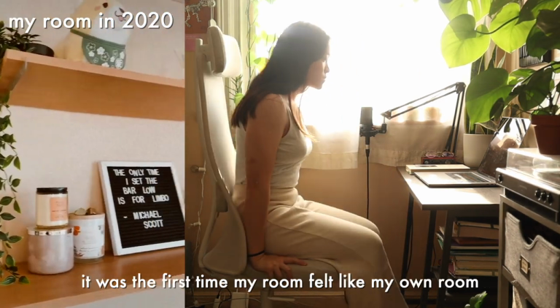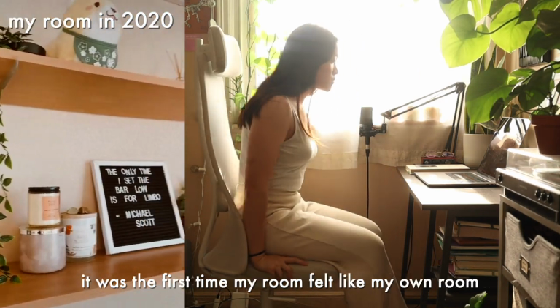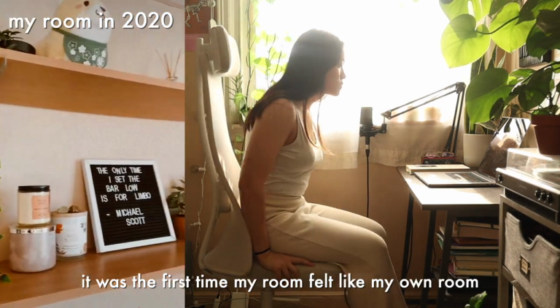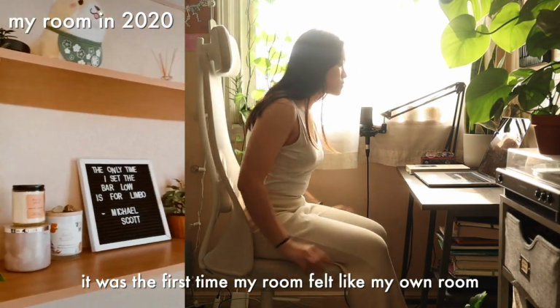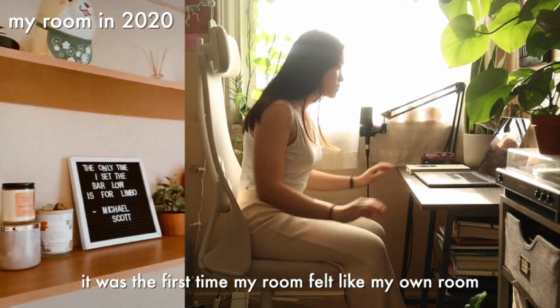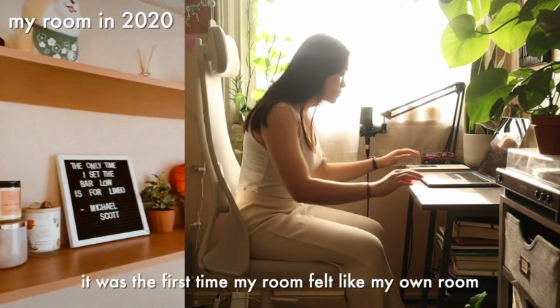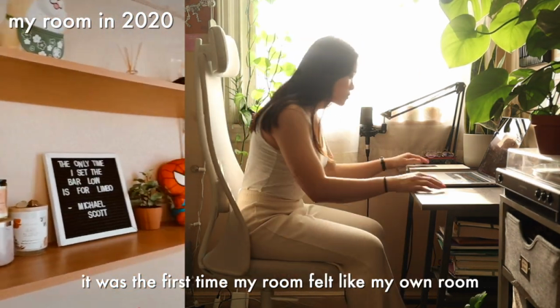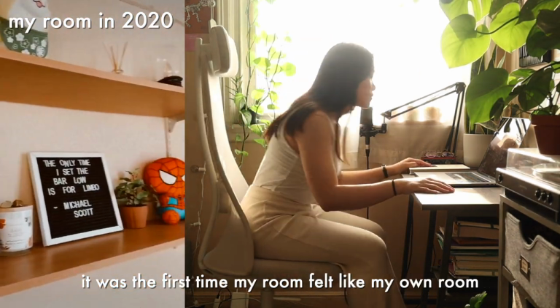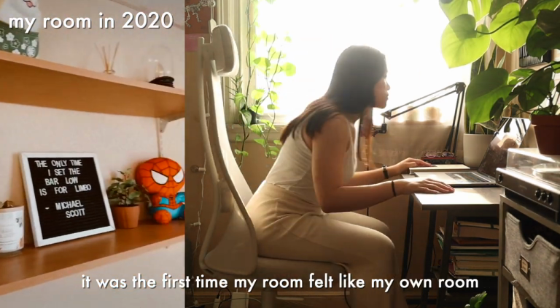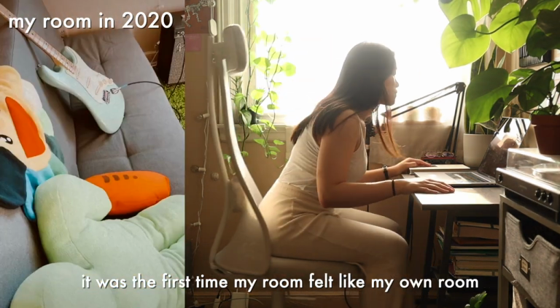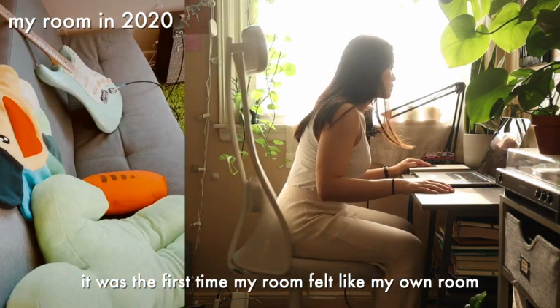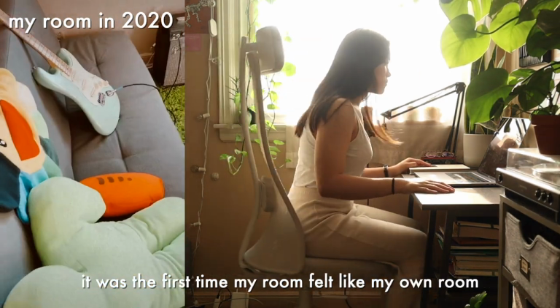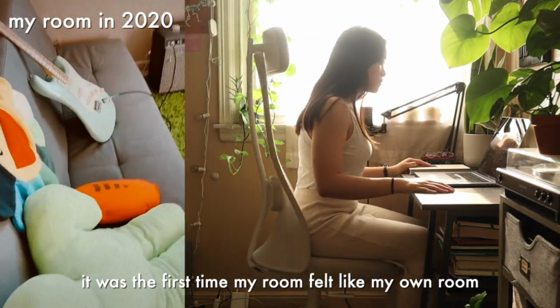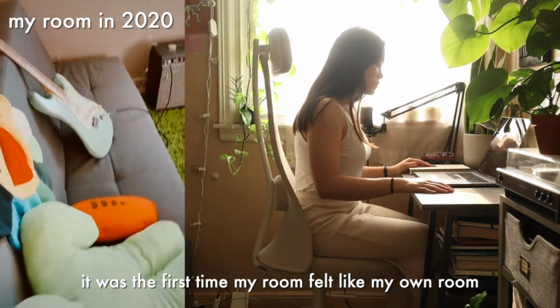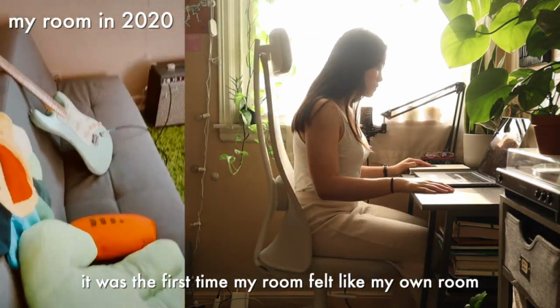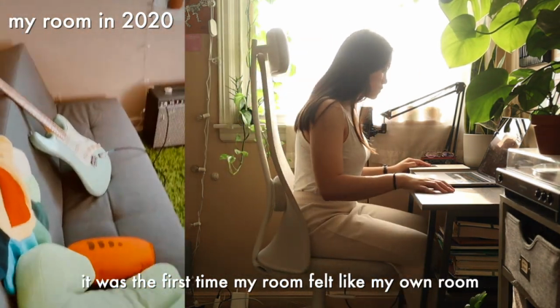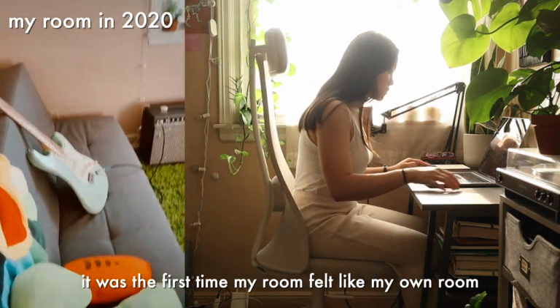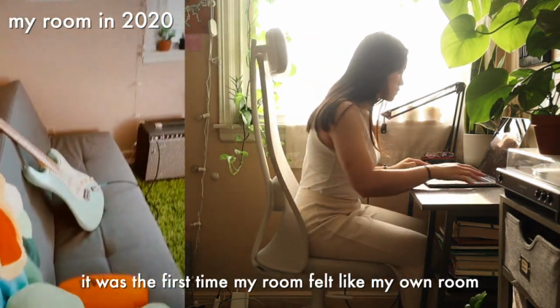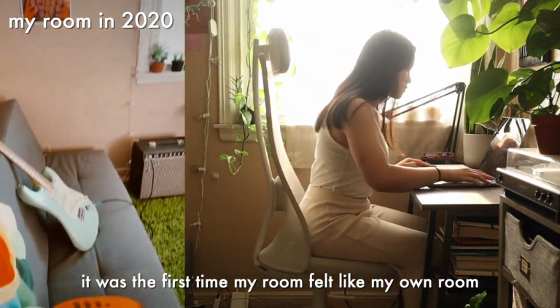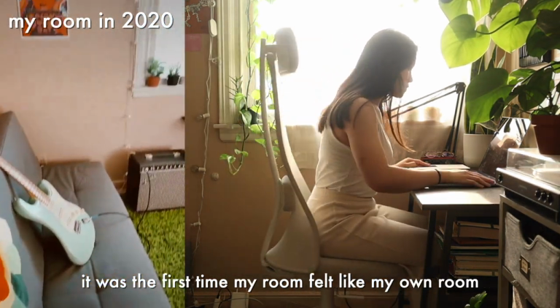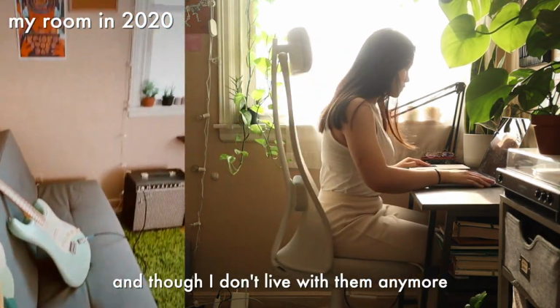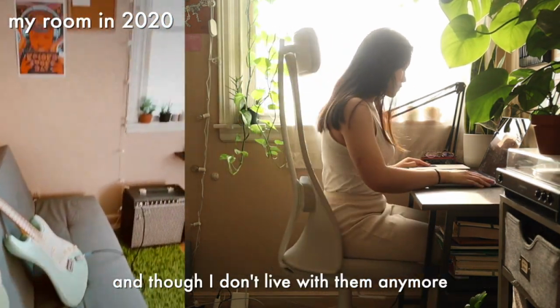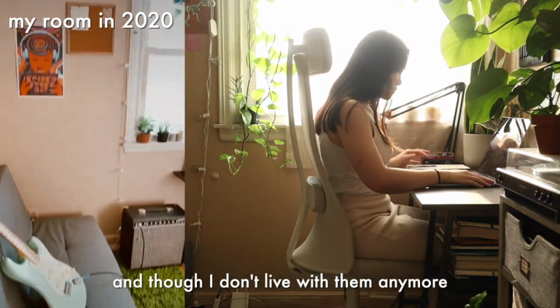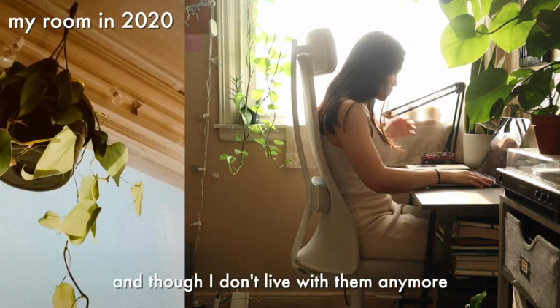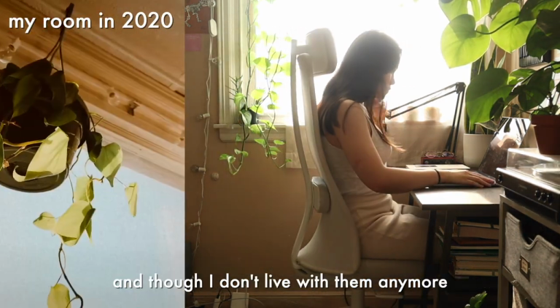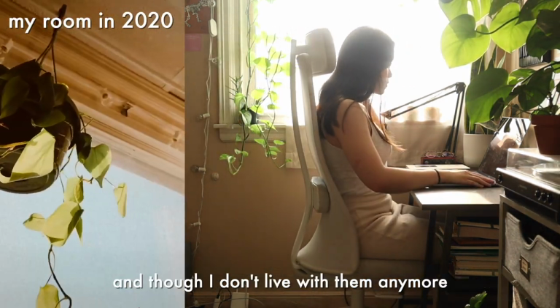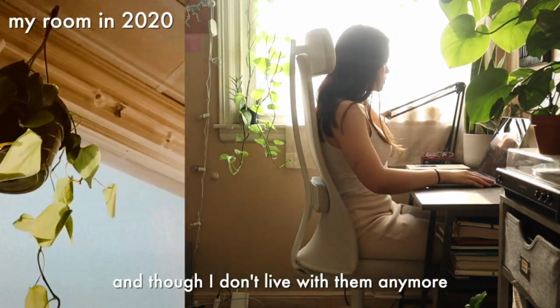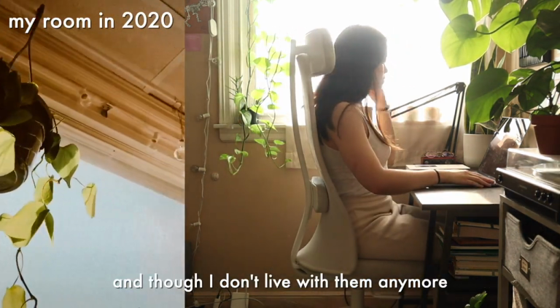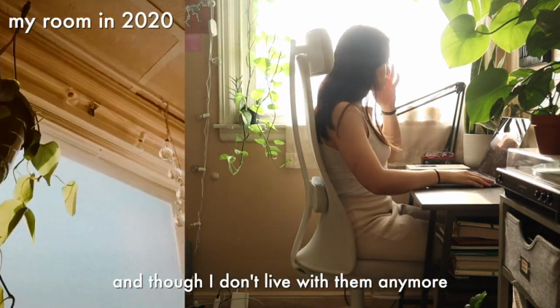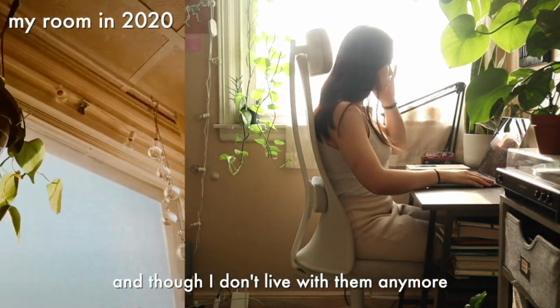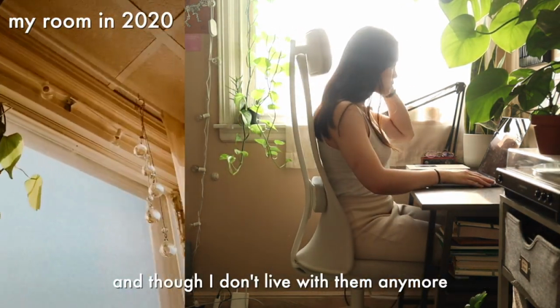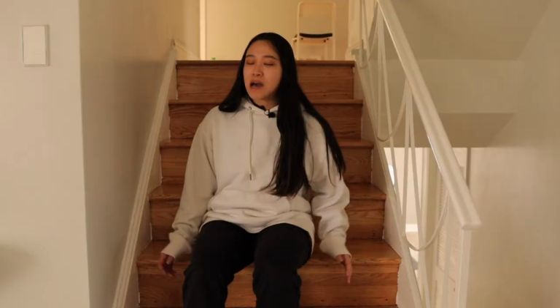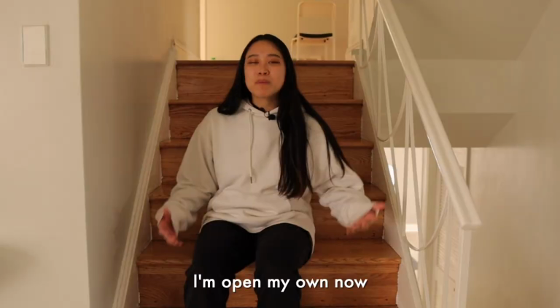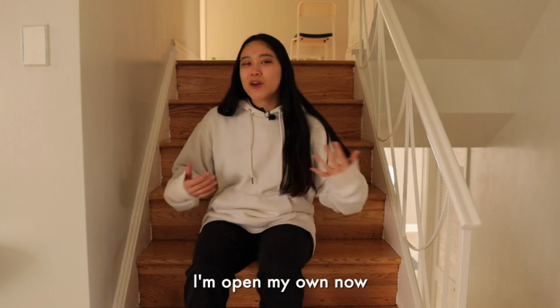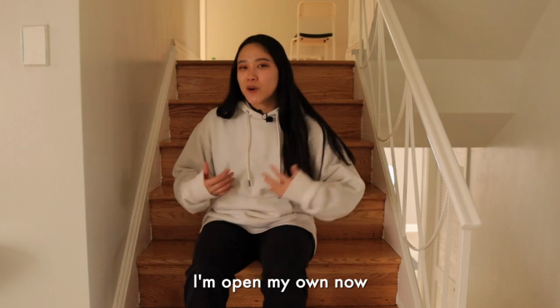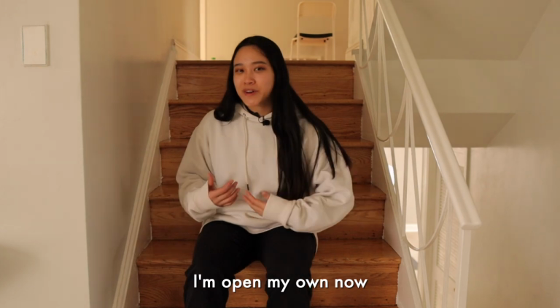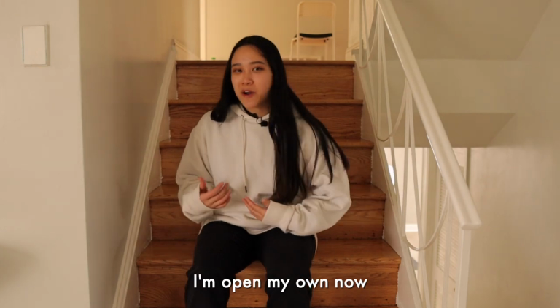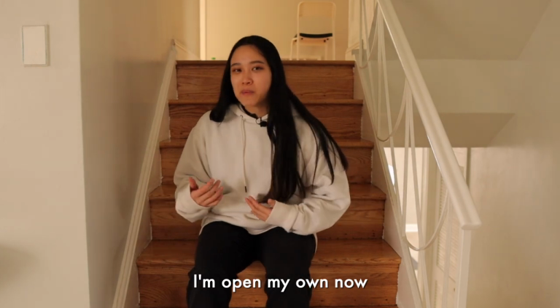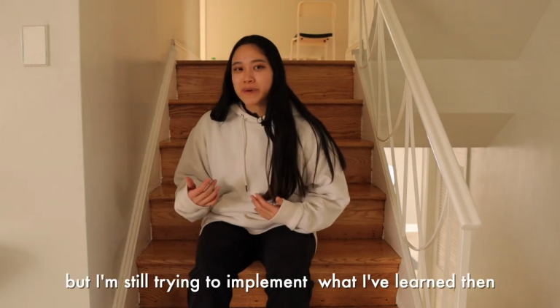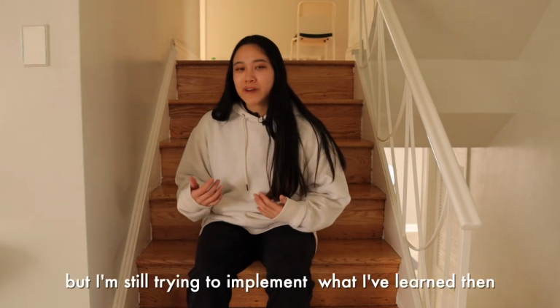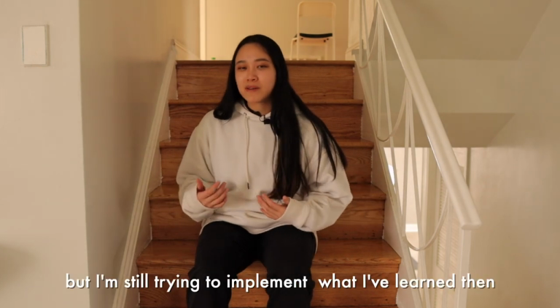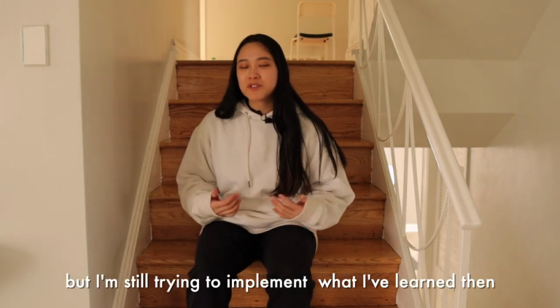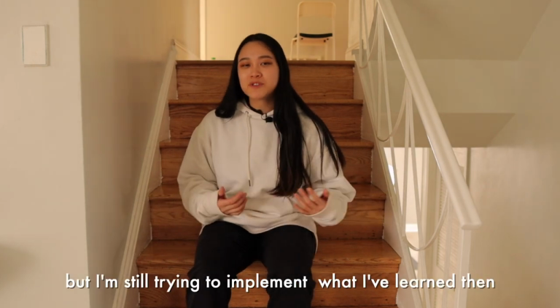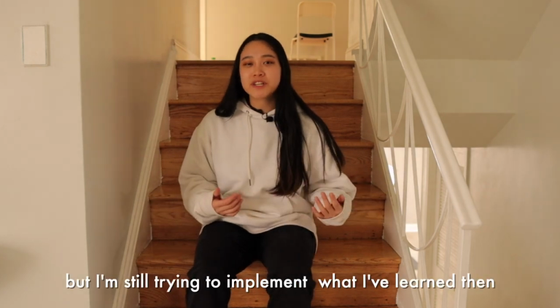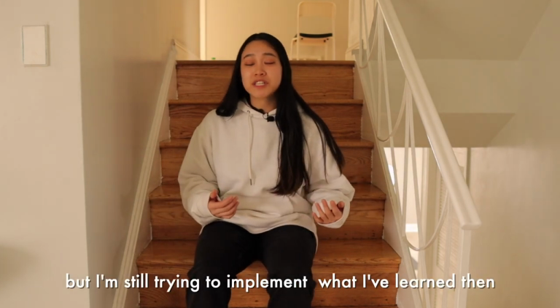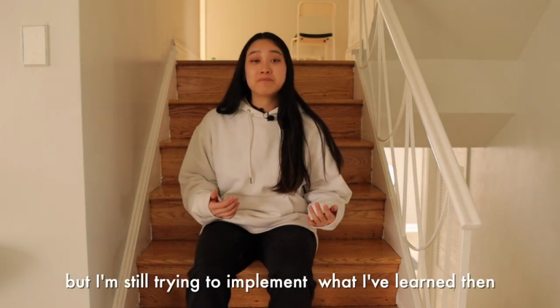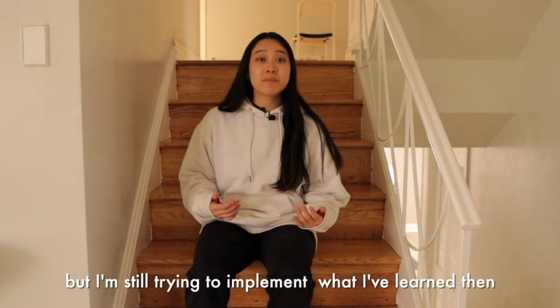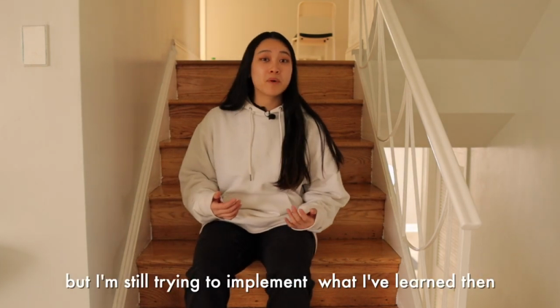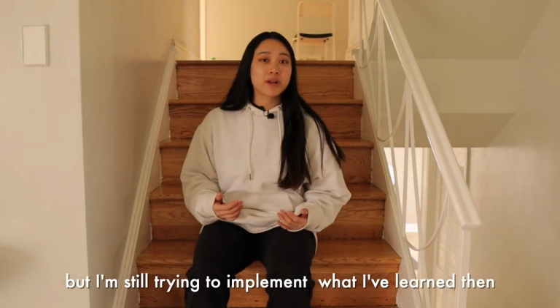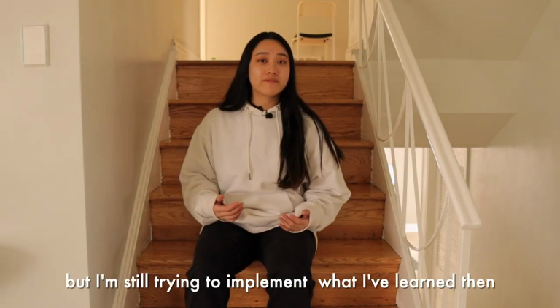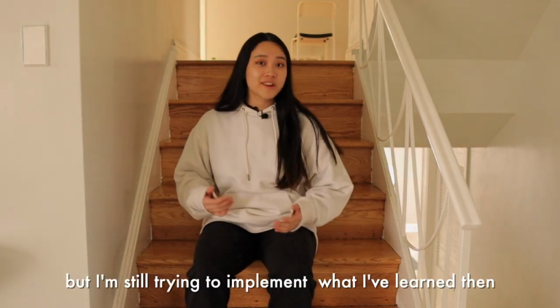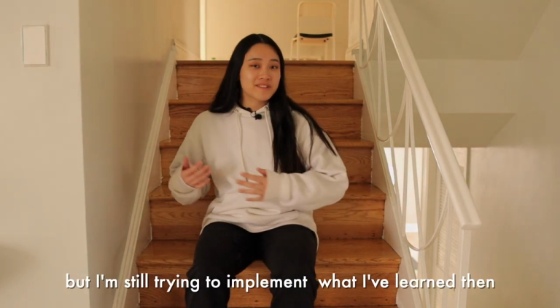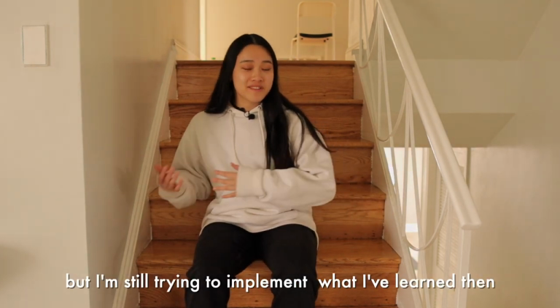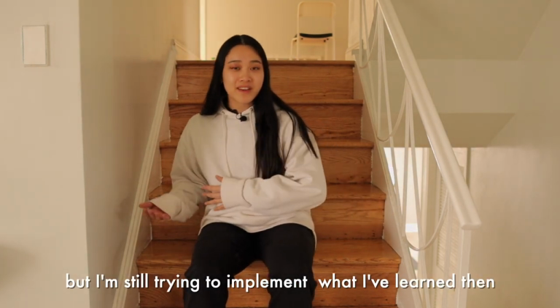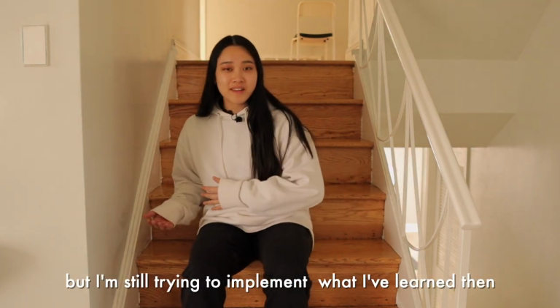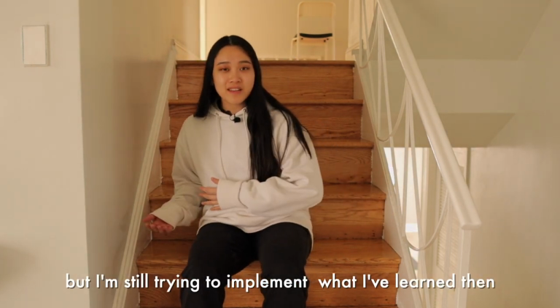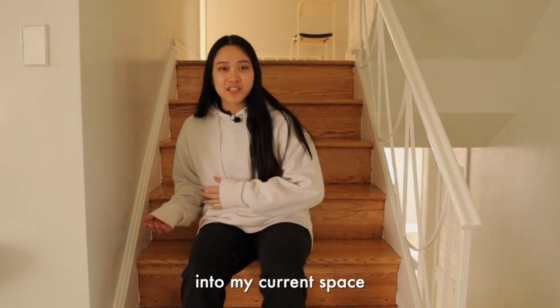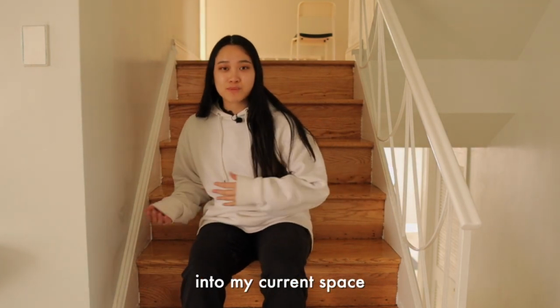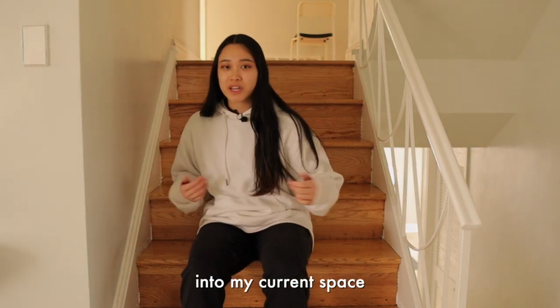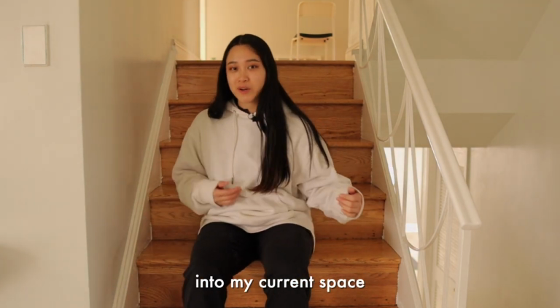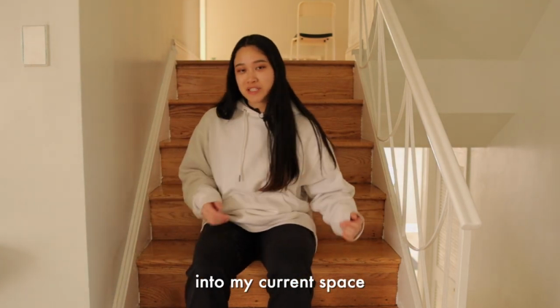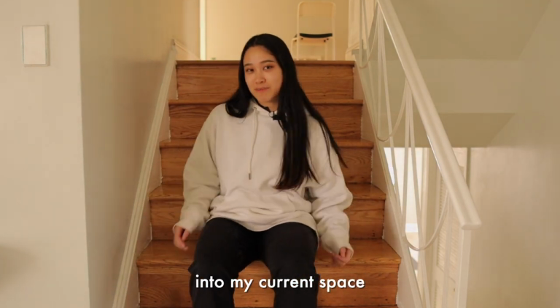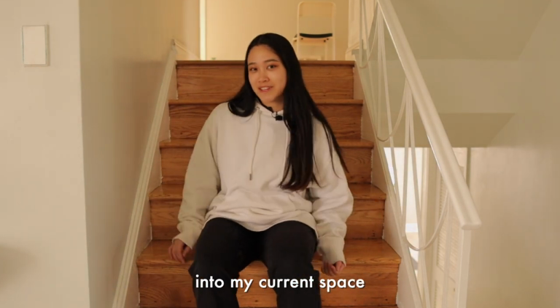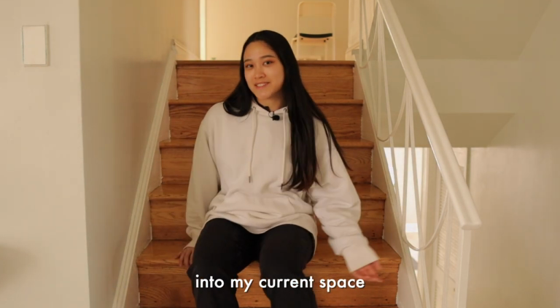It was the first time my room felt like my own room. And though I don't live with them anymore — I'm on my own now — I'm still trying to implement what I learned then into my current space.